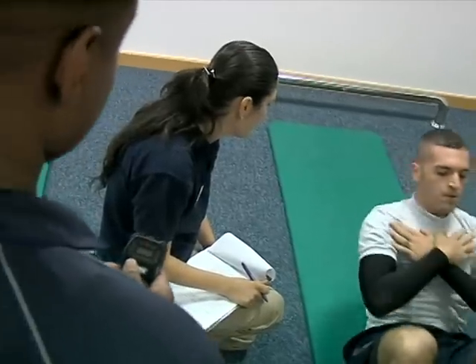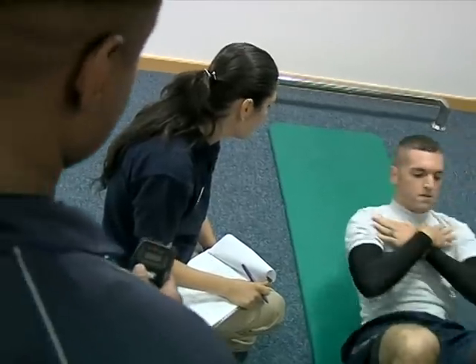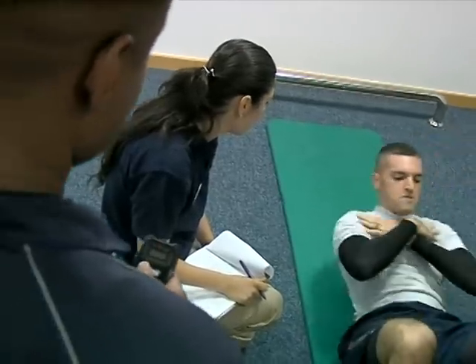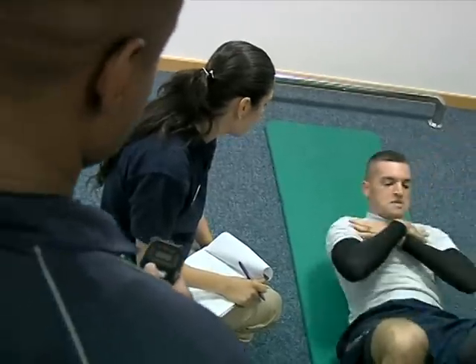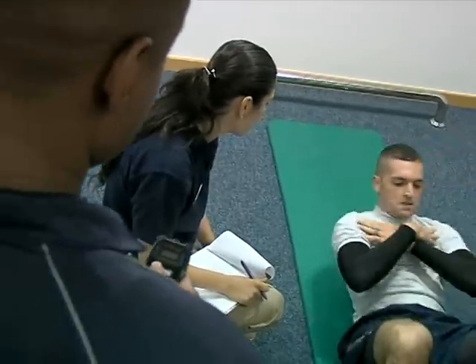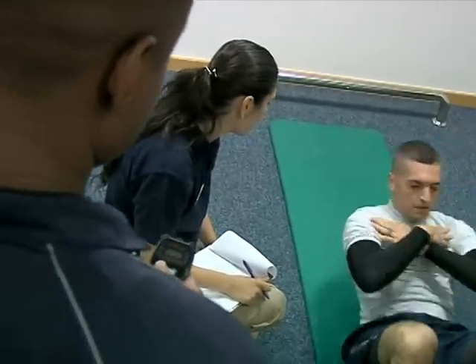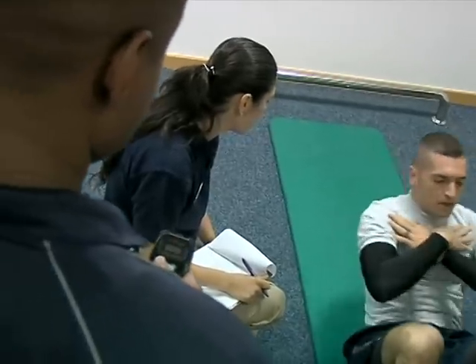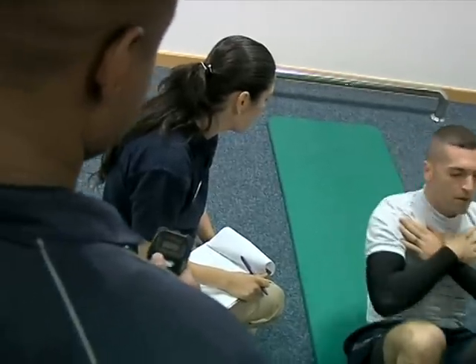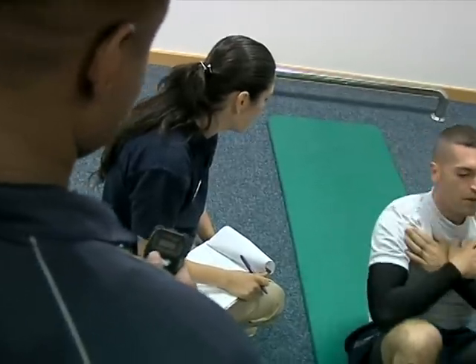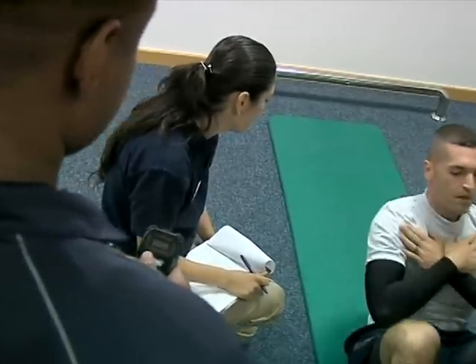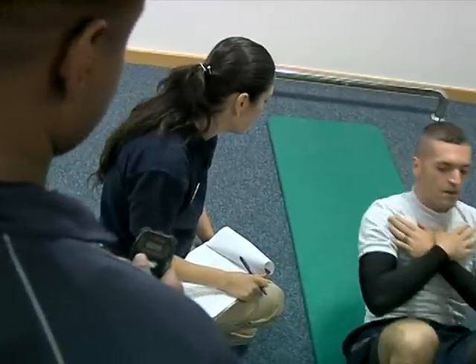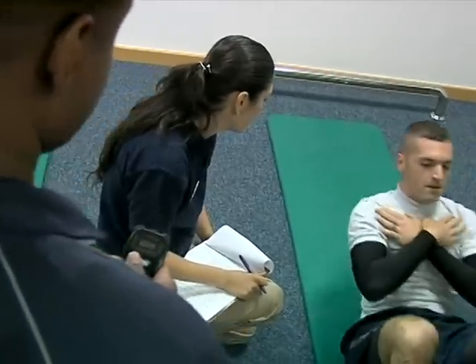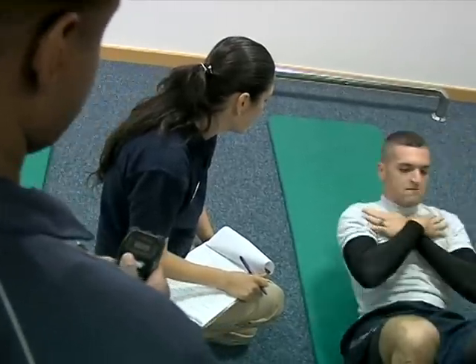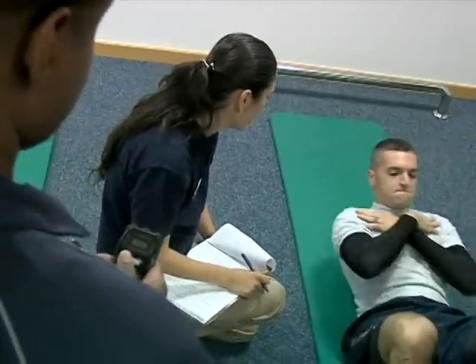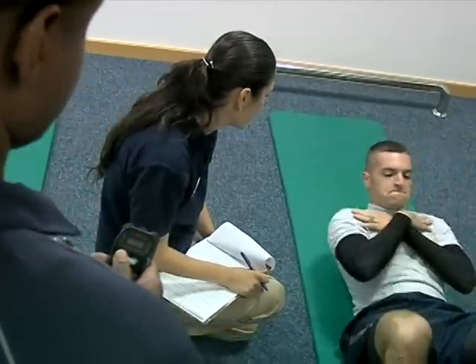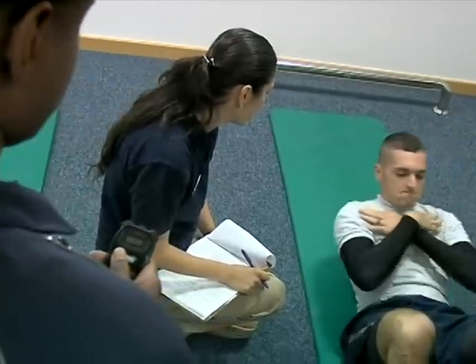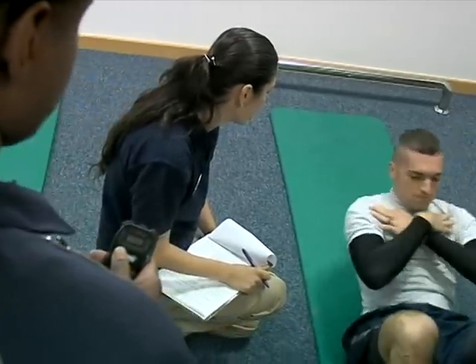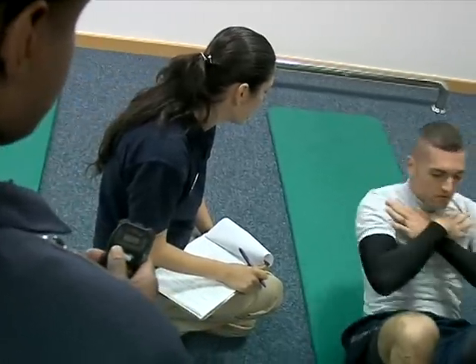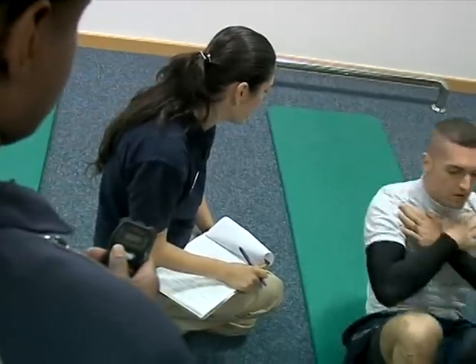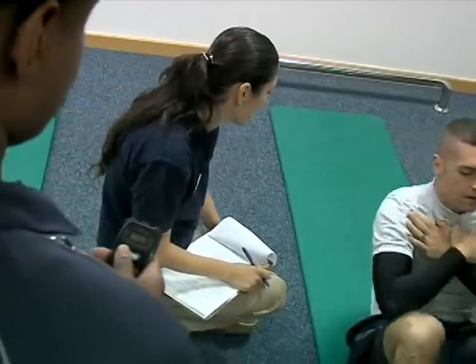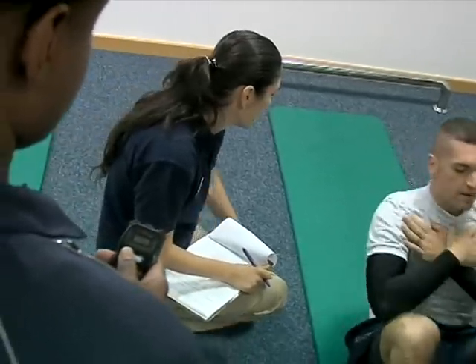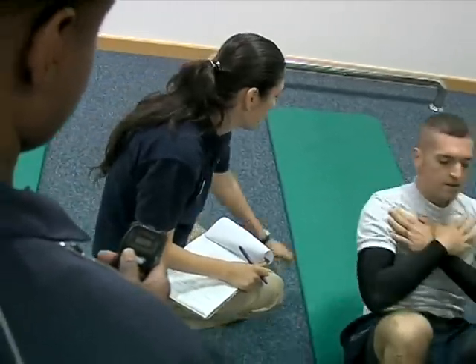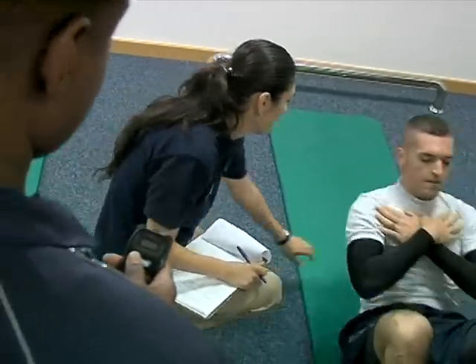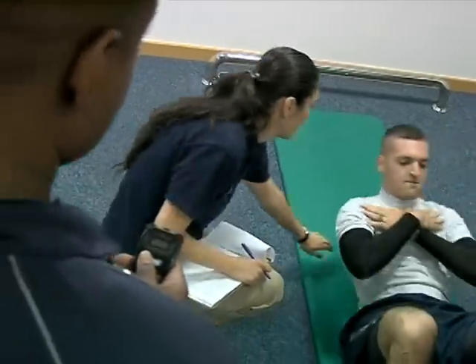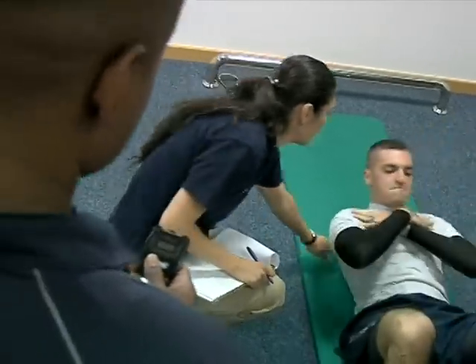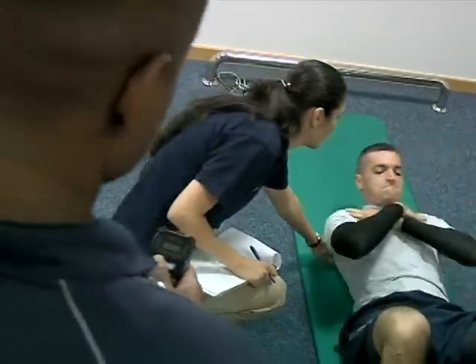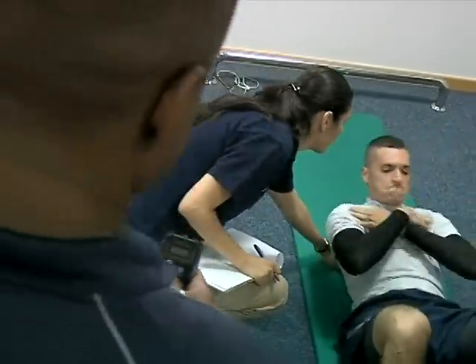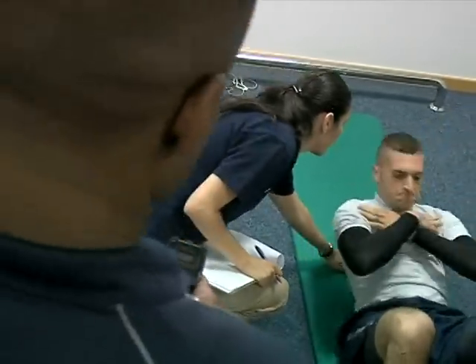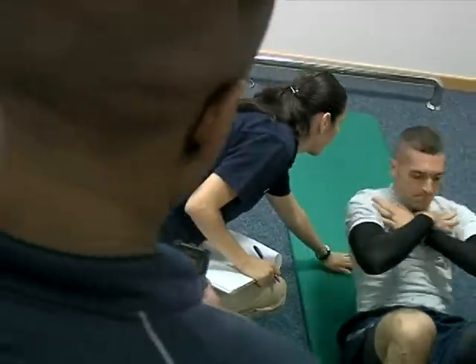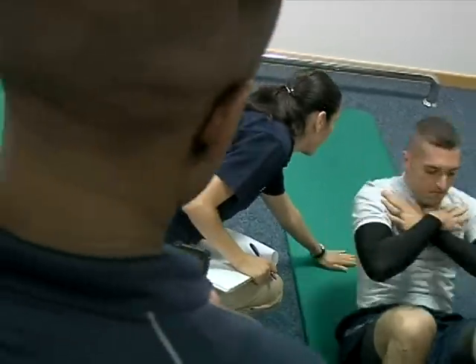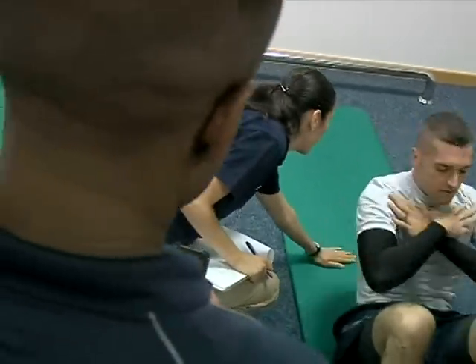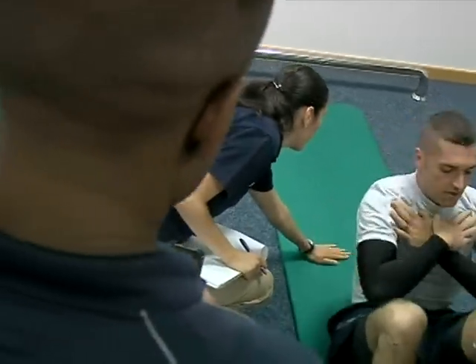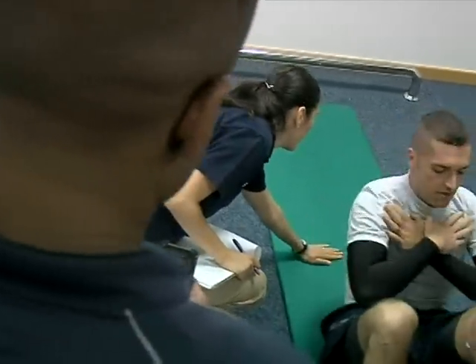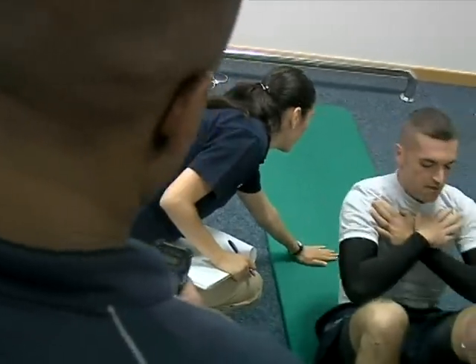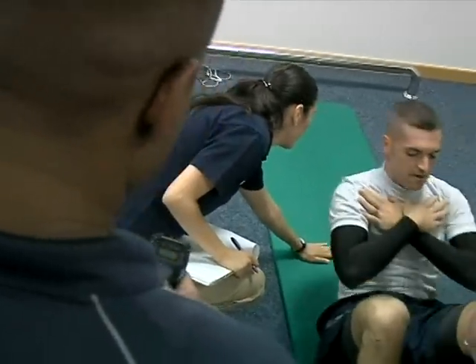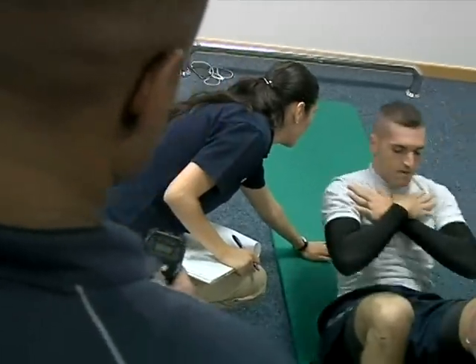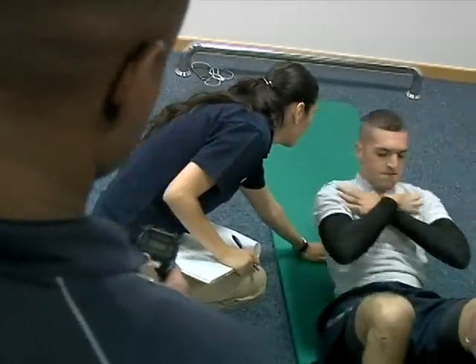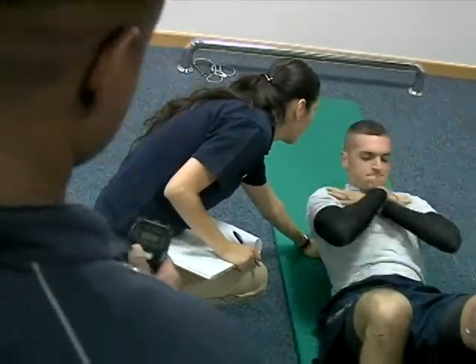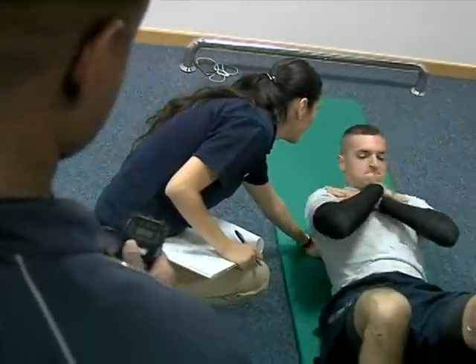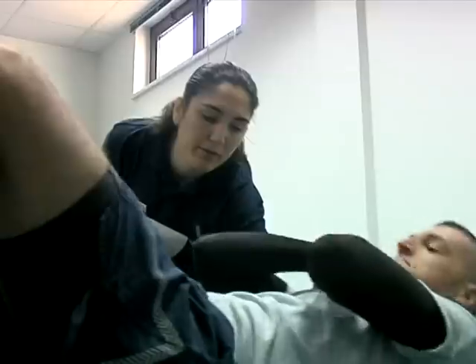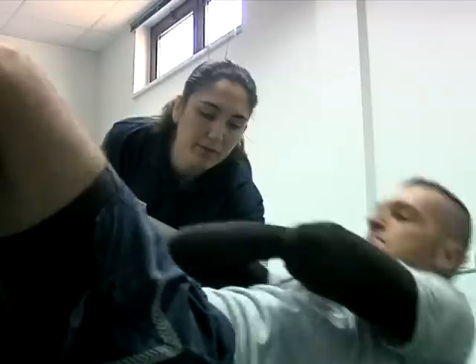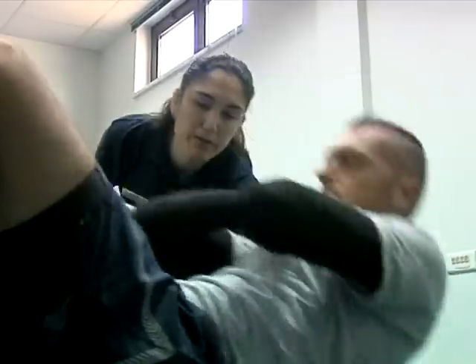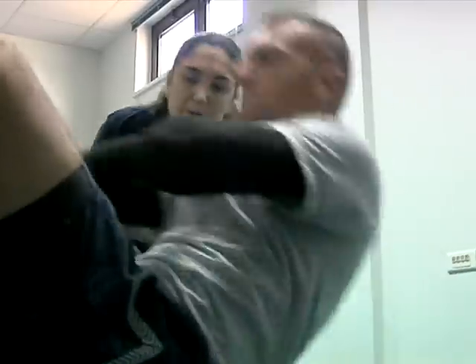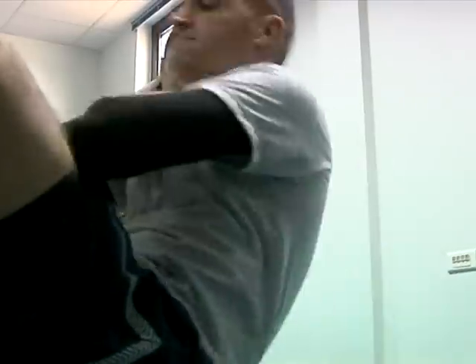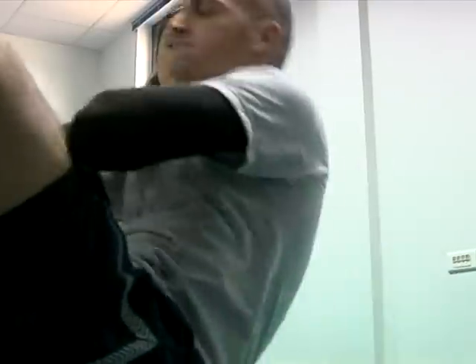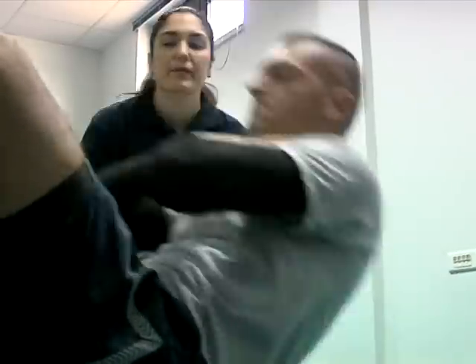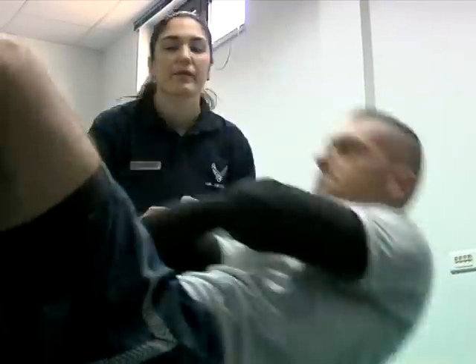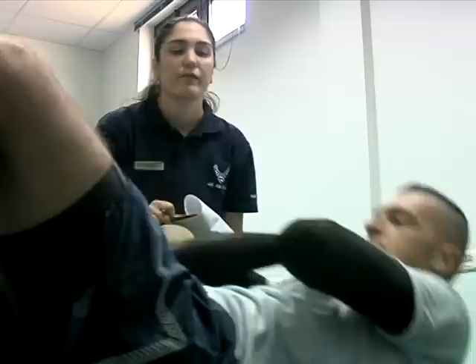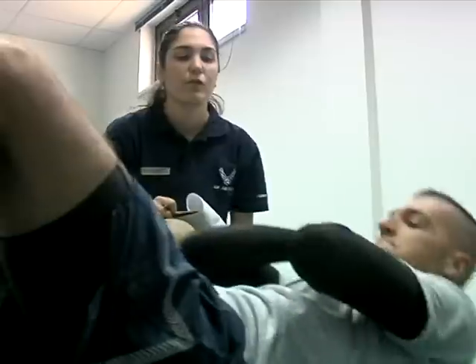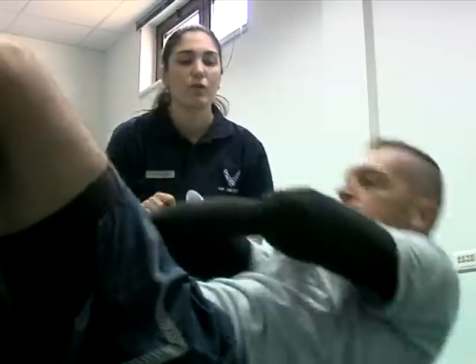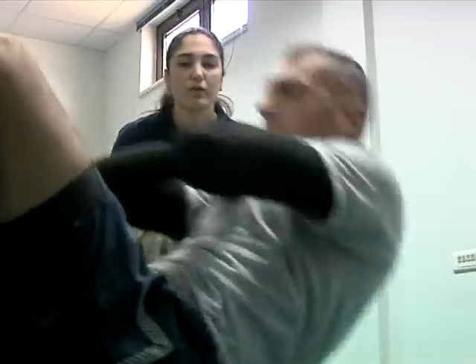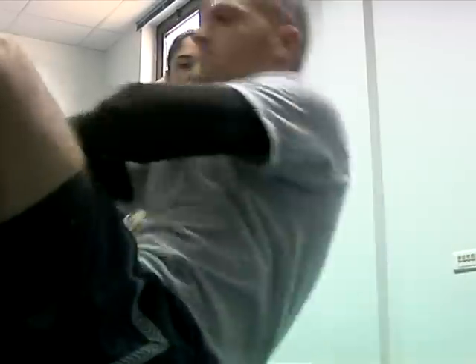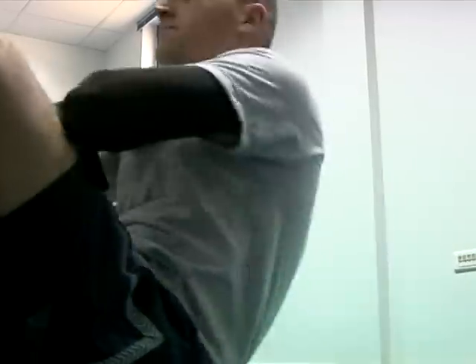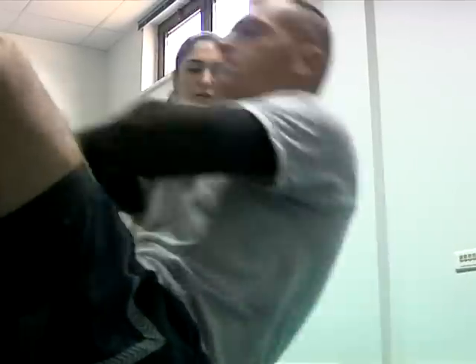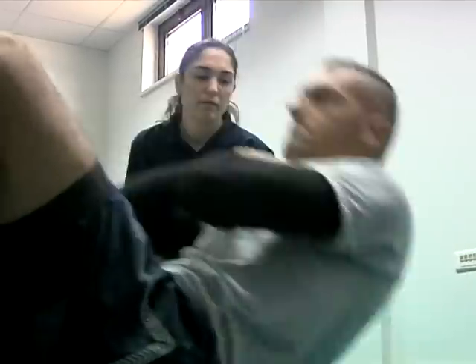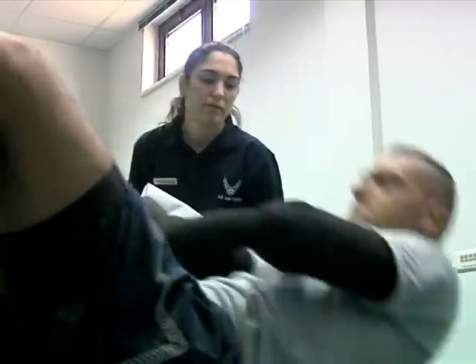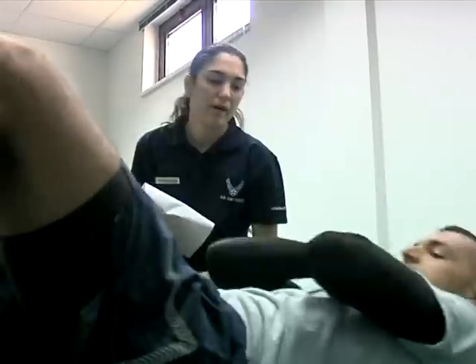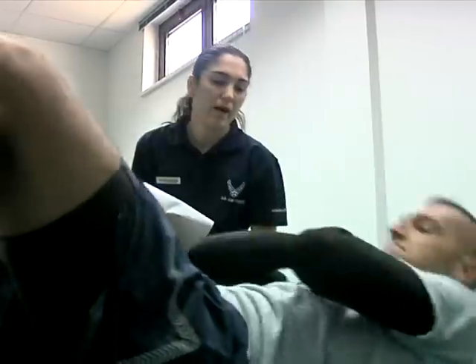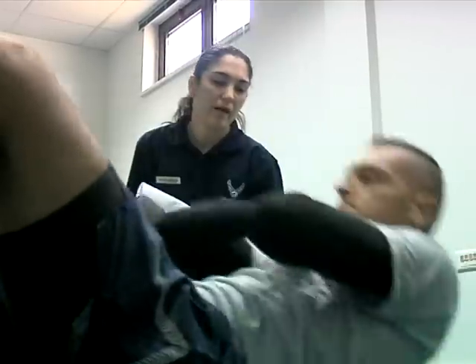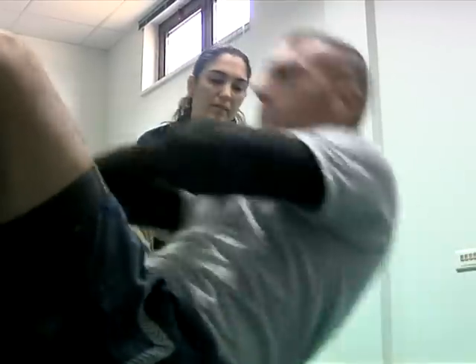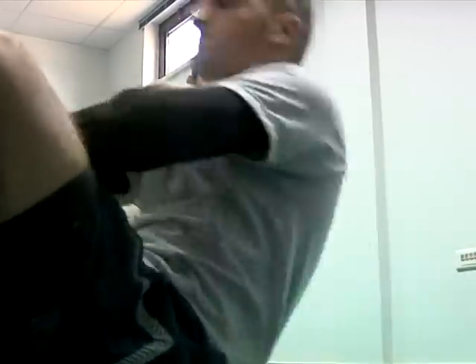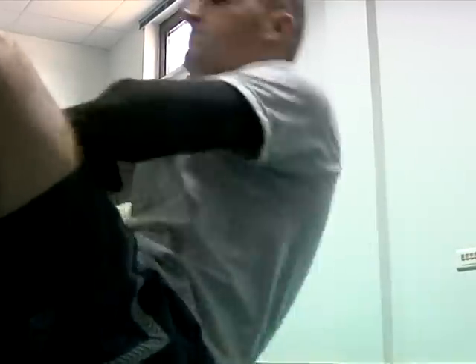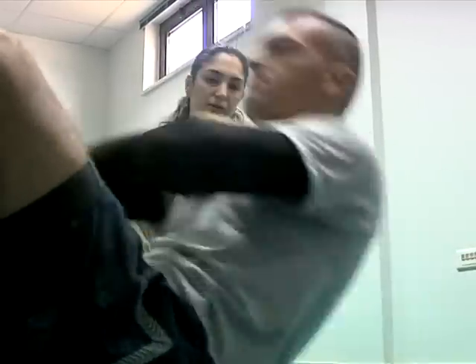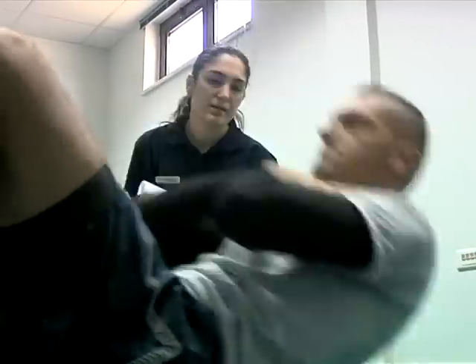In addition, Mr. Sauceda says that the checks get airmen familiar with FAC personnel and the testing site, helping reduce test anxiety on the big day.